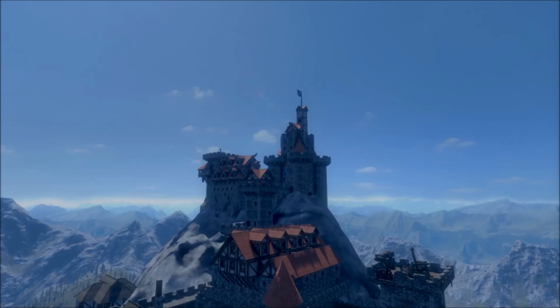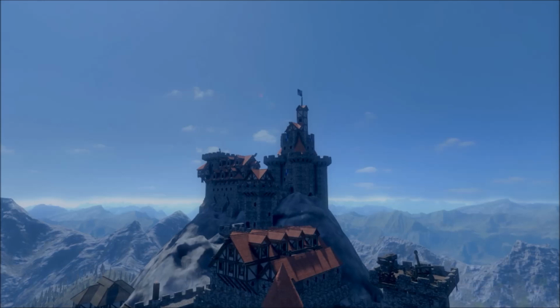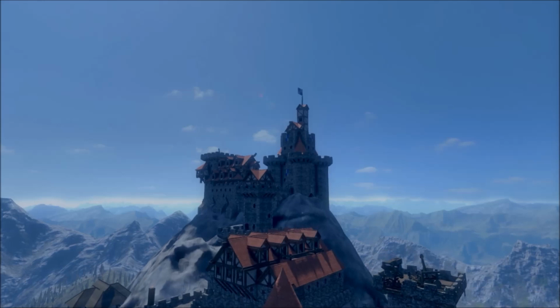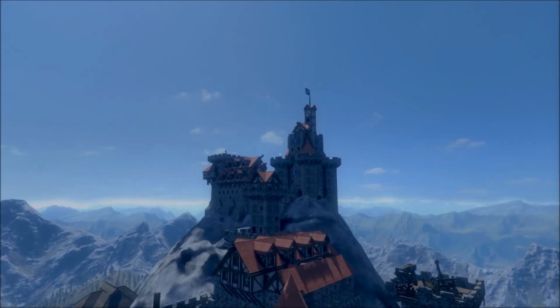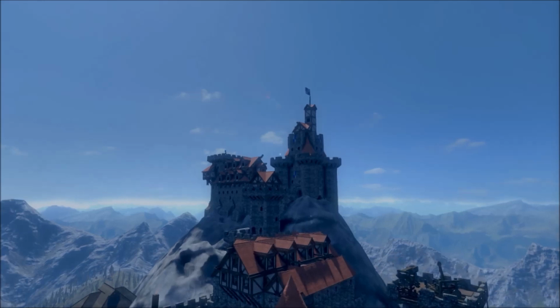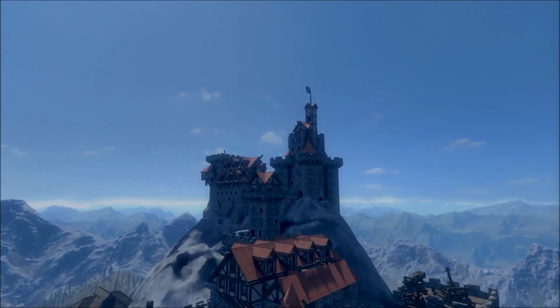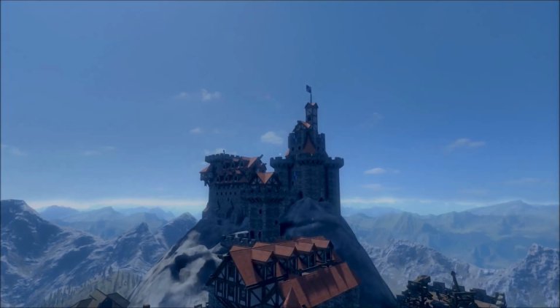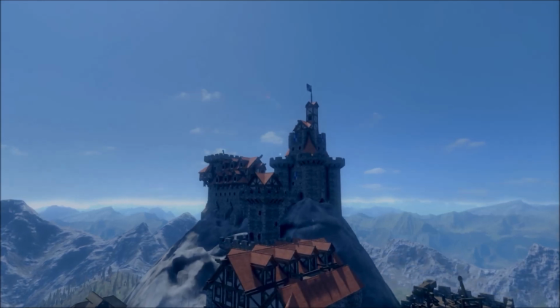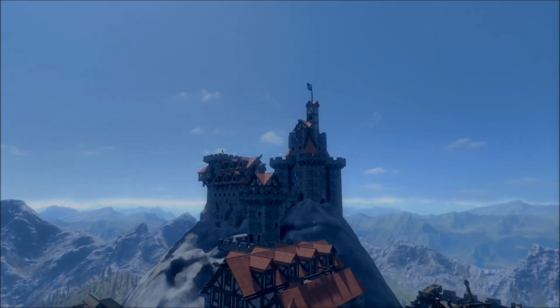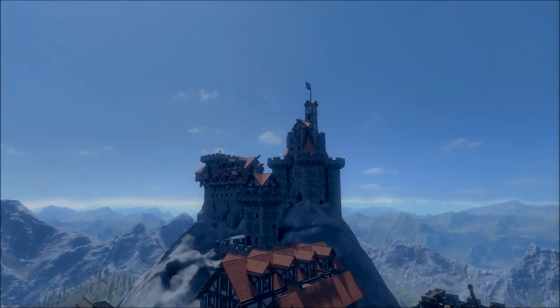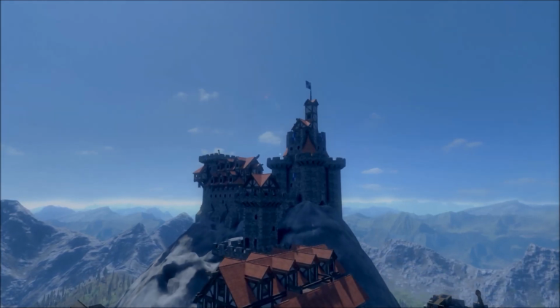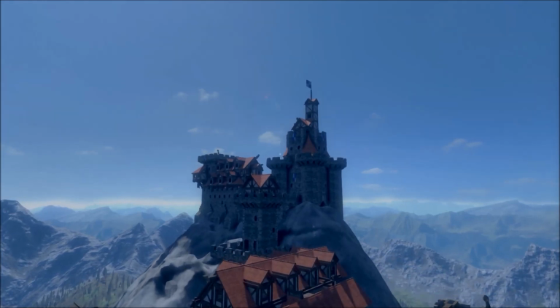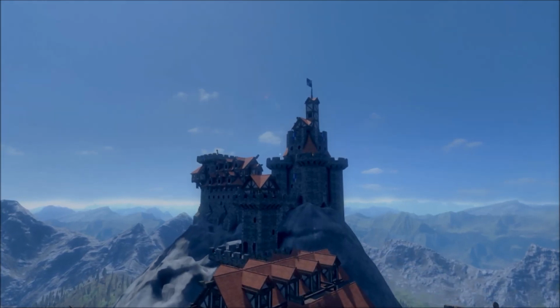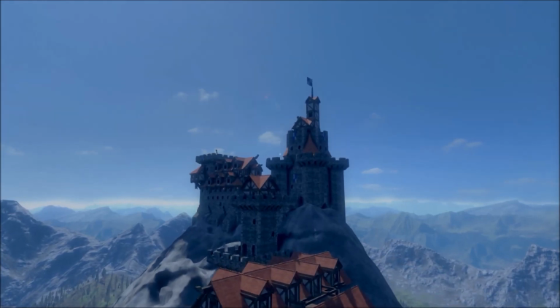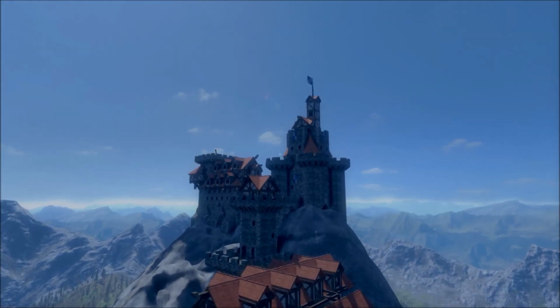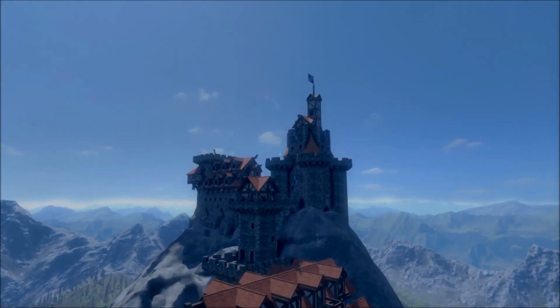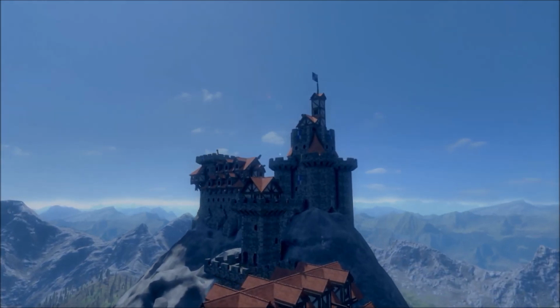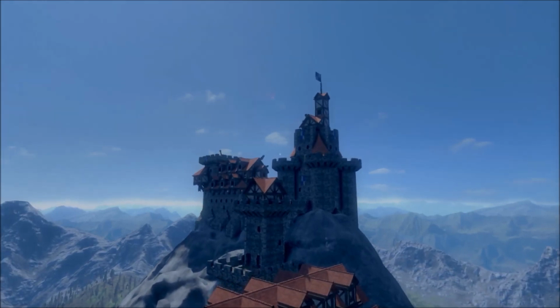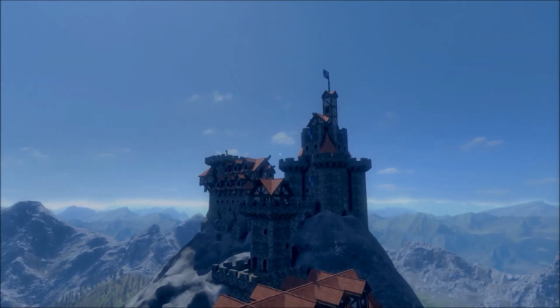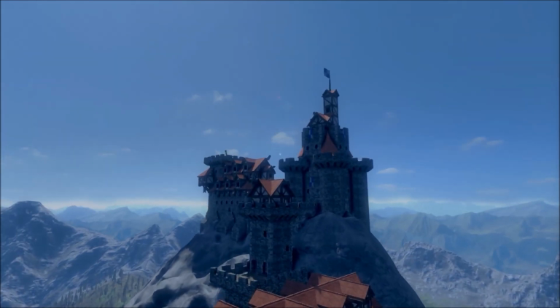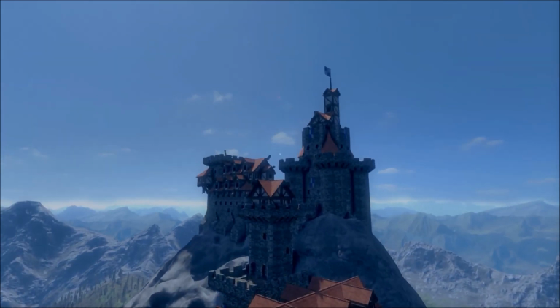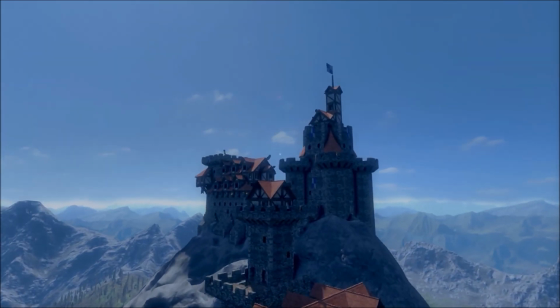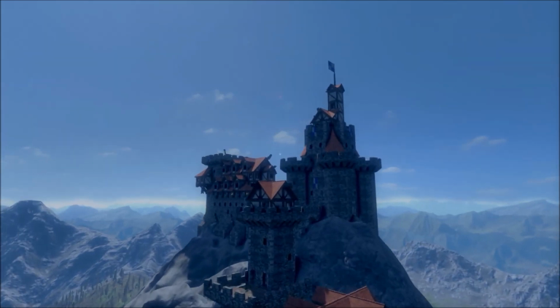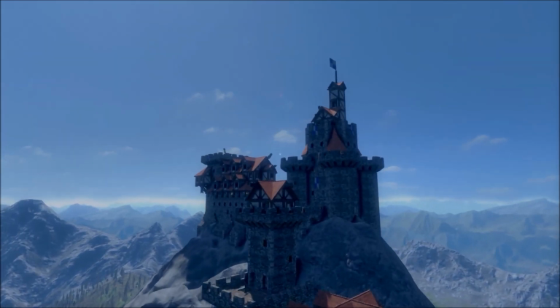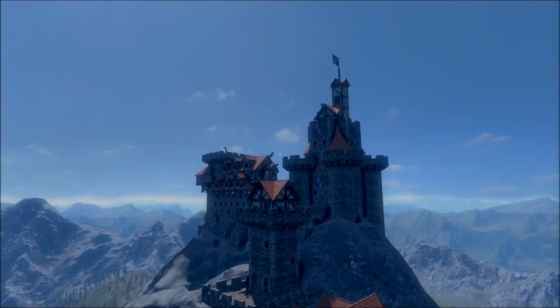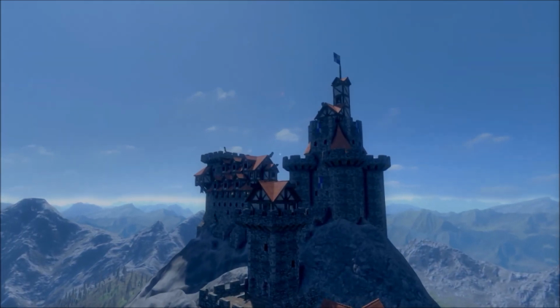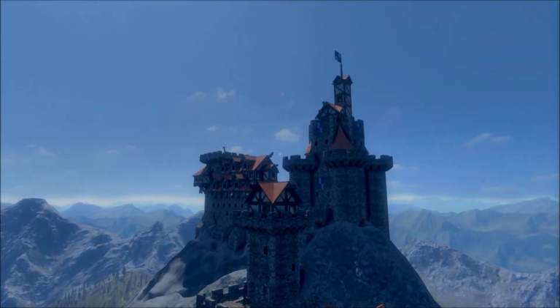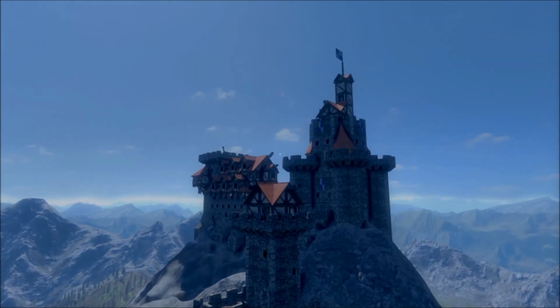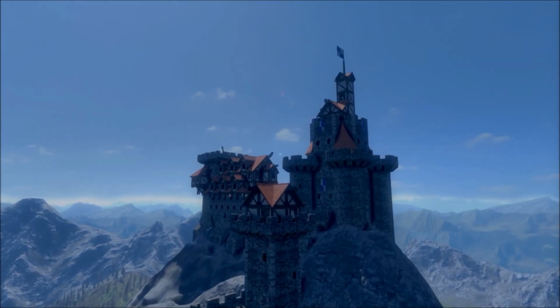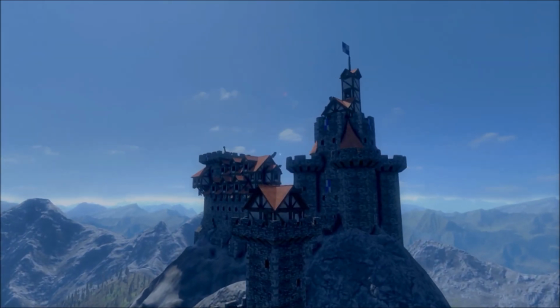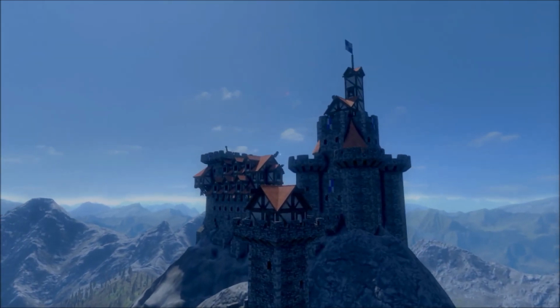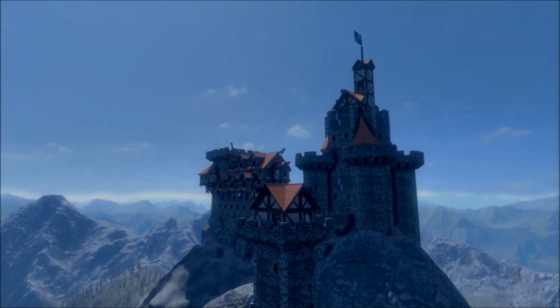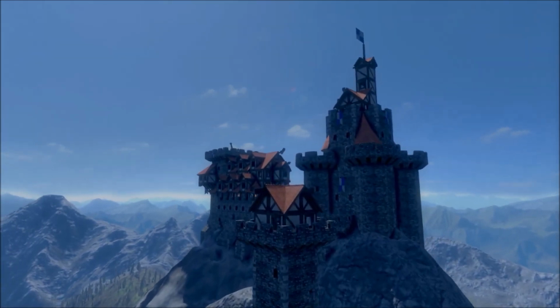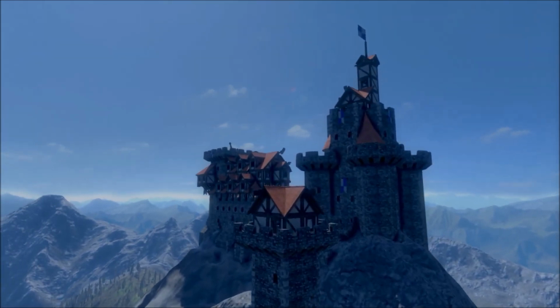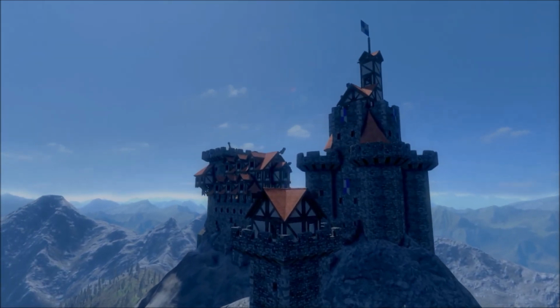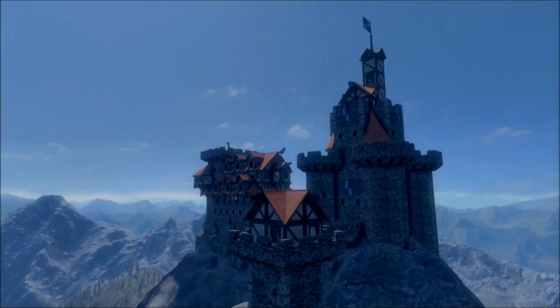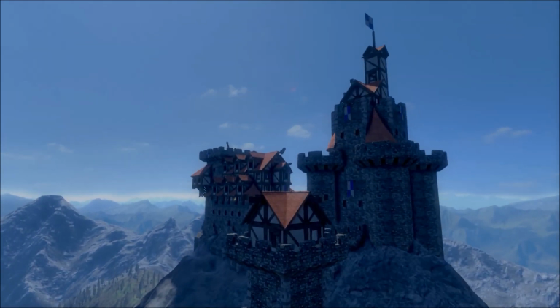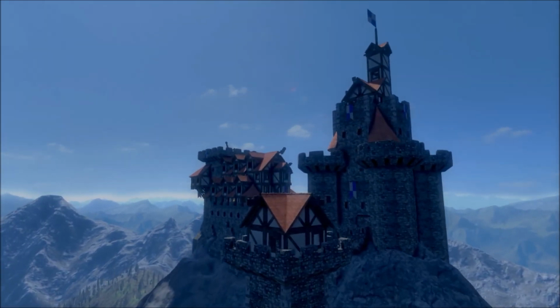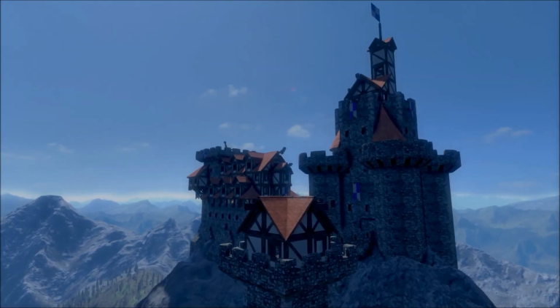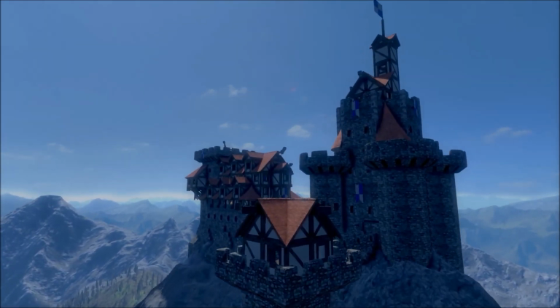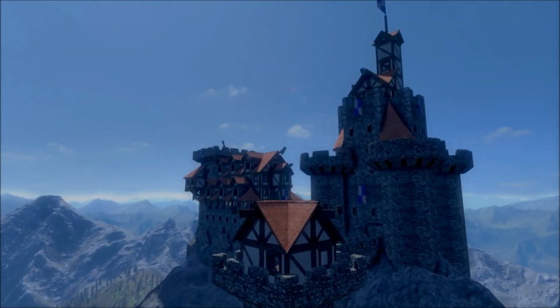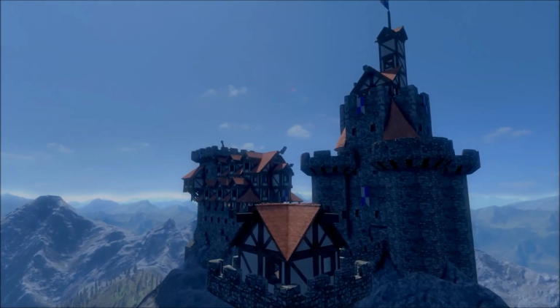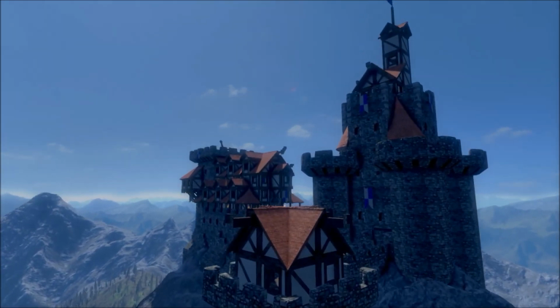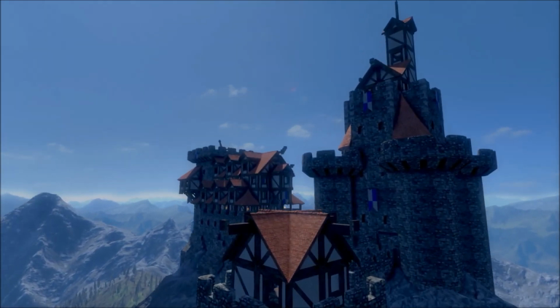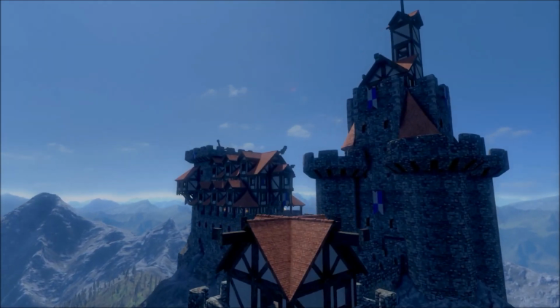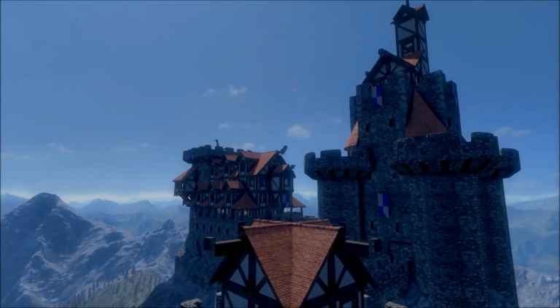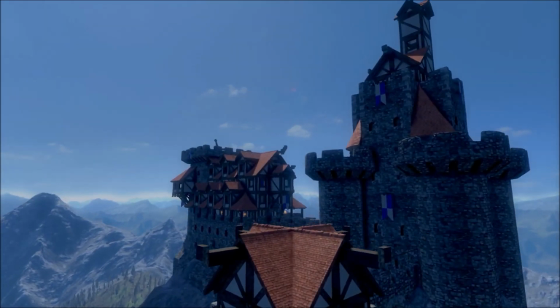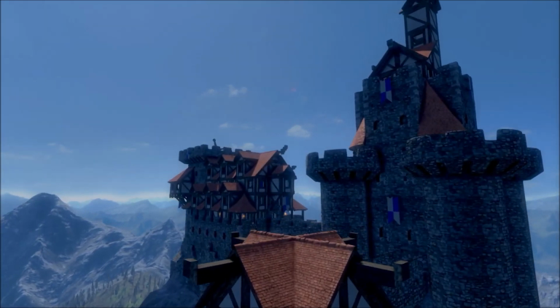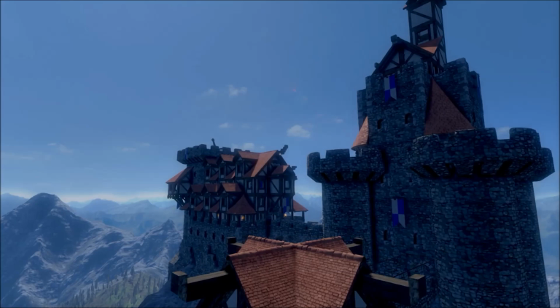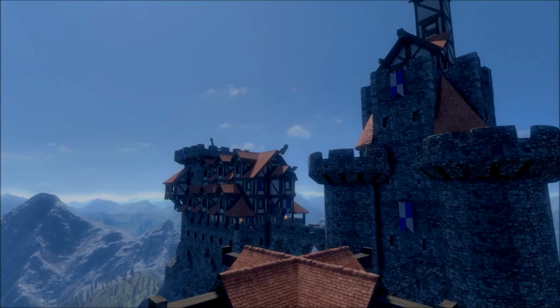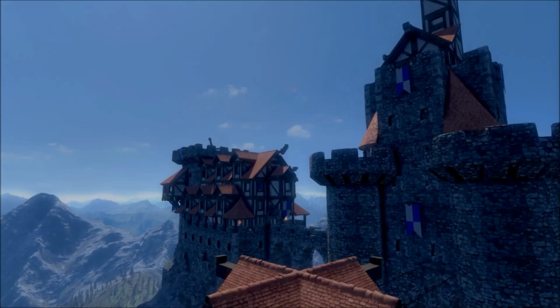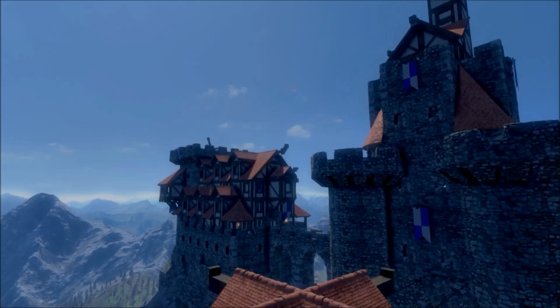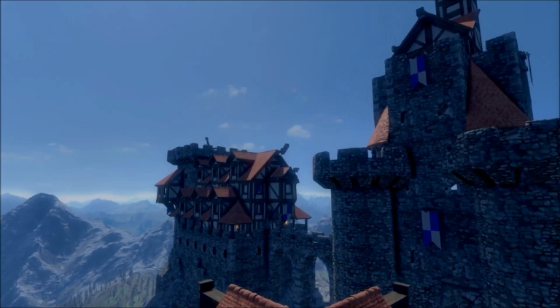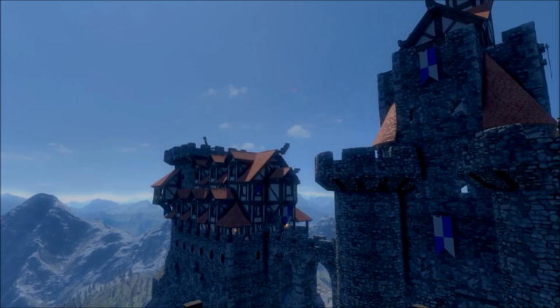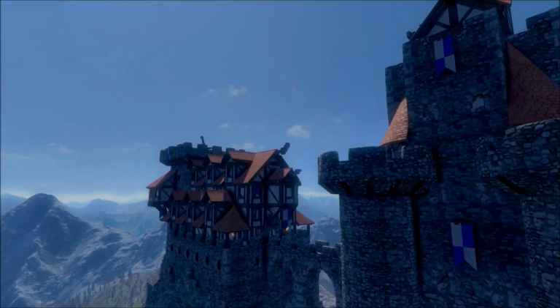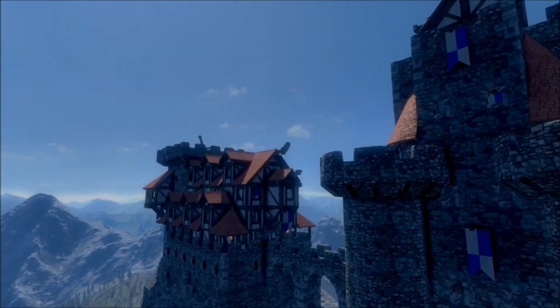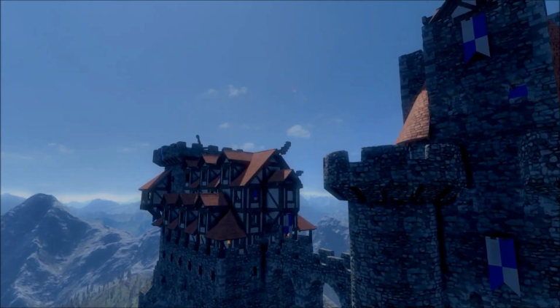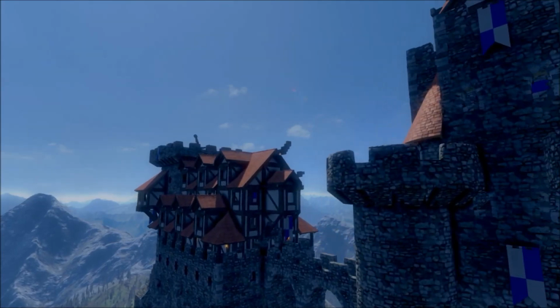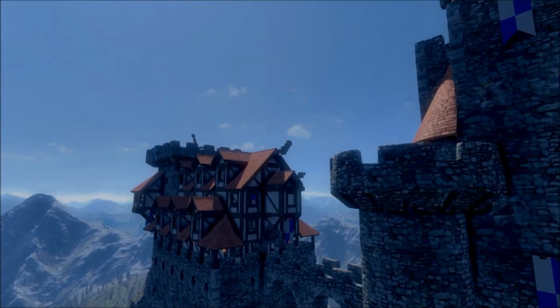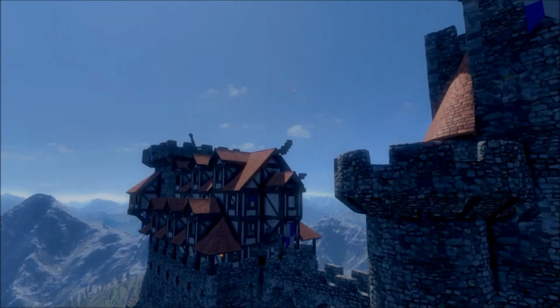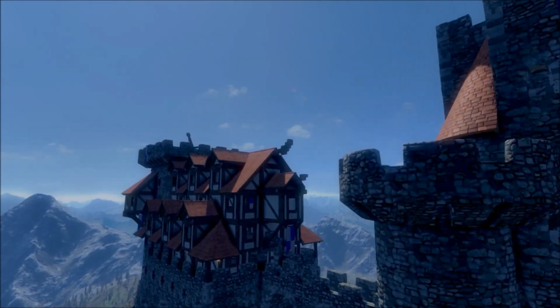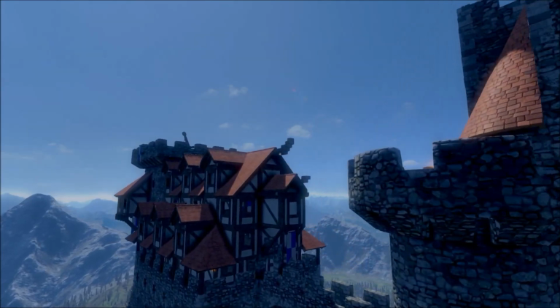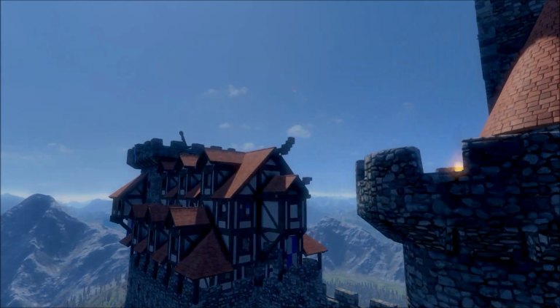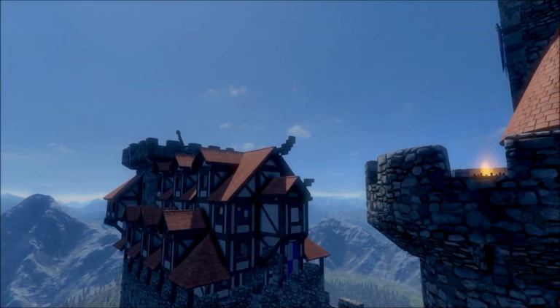Well, this has been Noobzilla going over the Mountain Castle. I want to thank you all for watching and happy gaming.